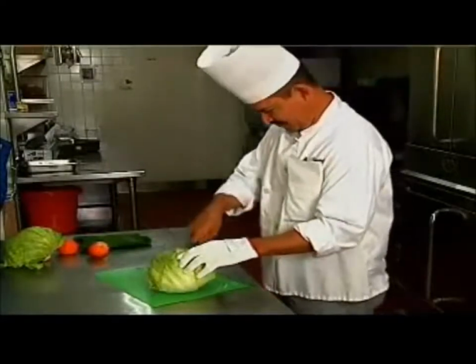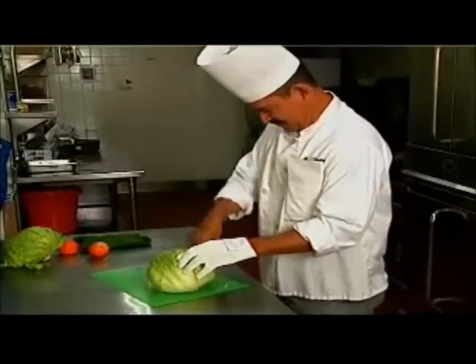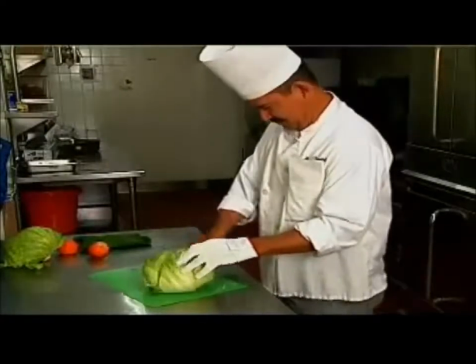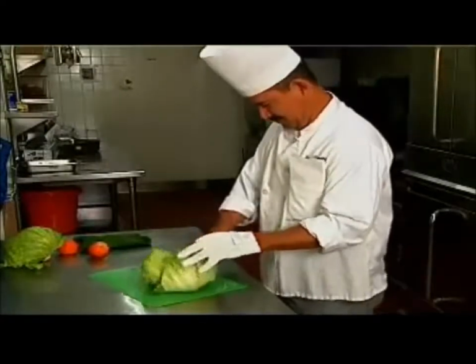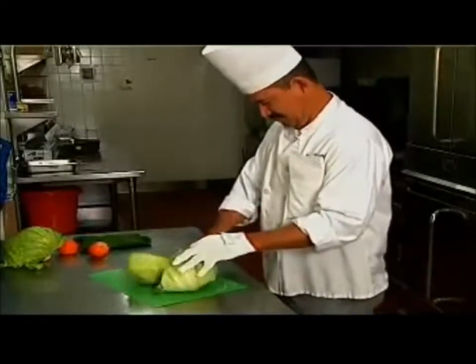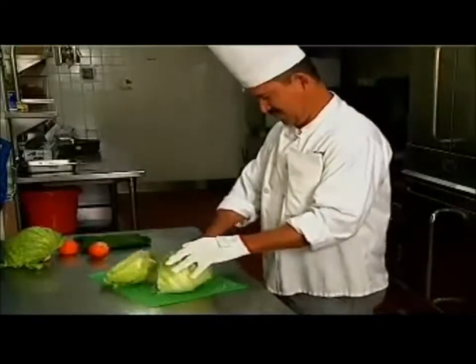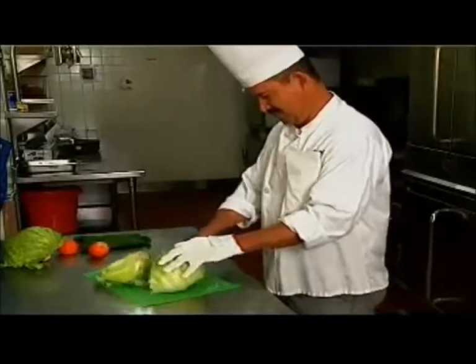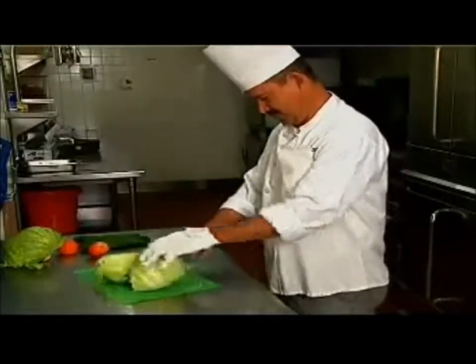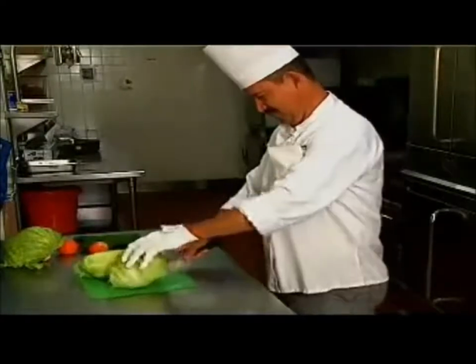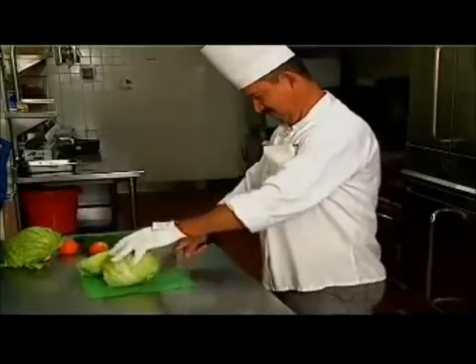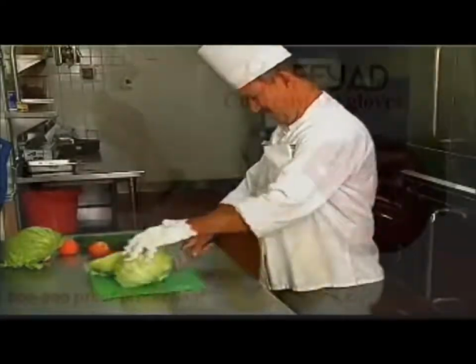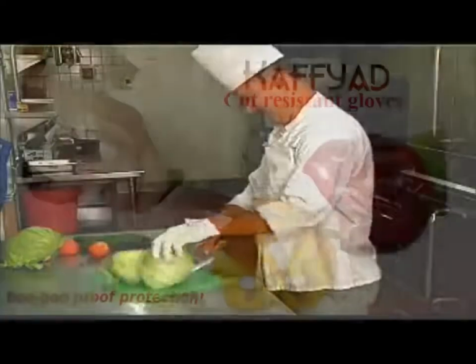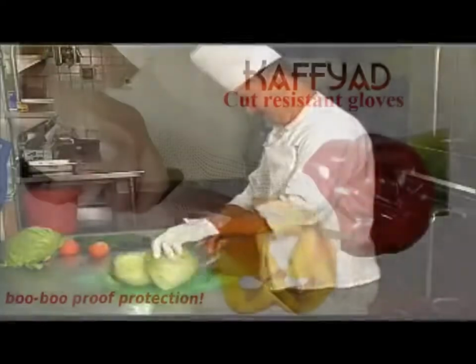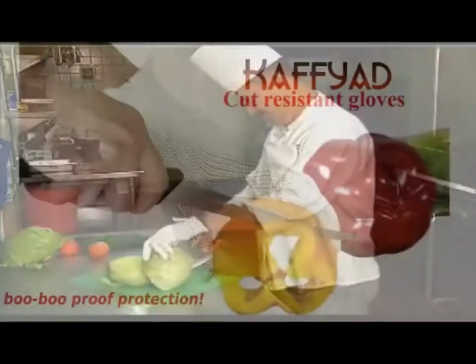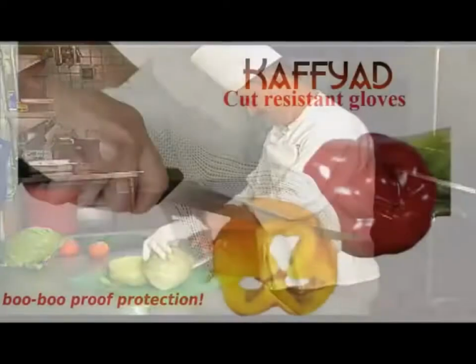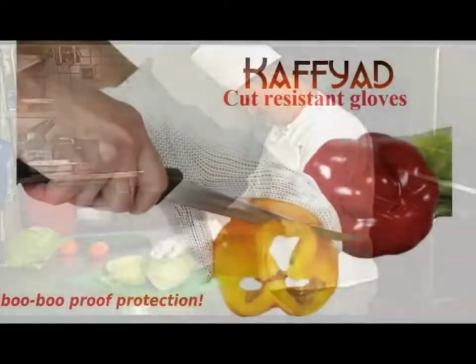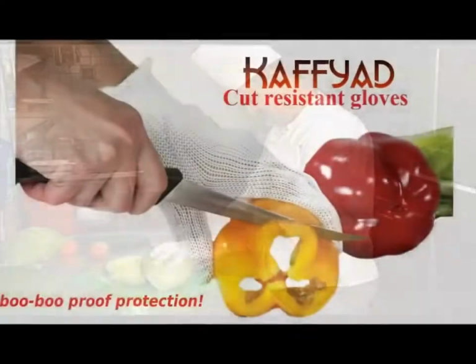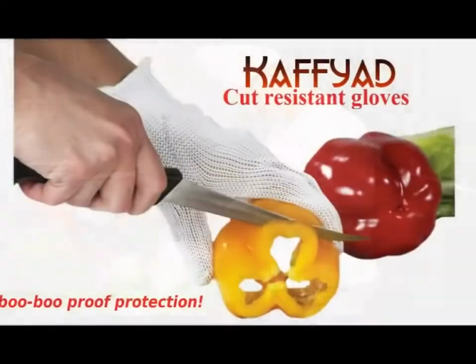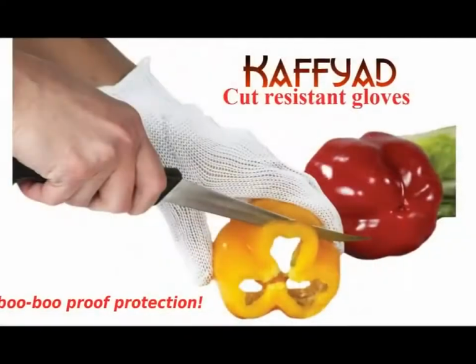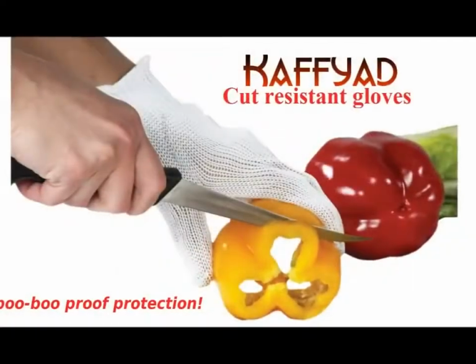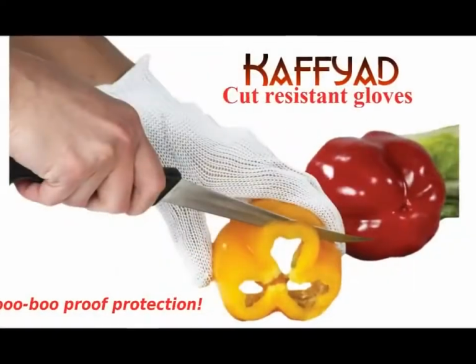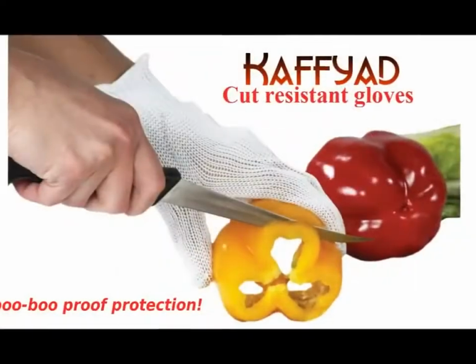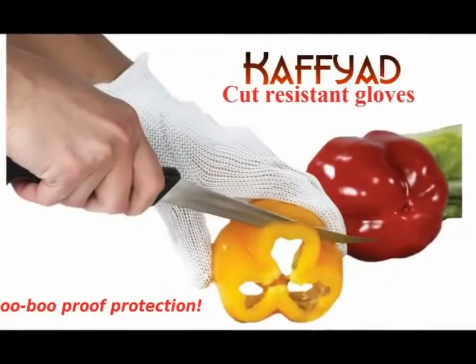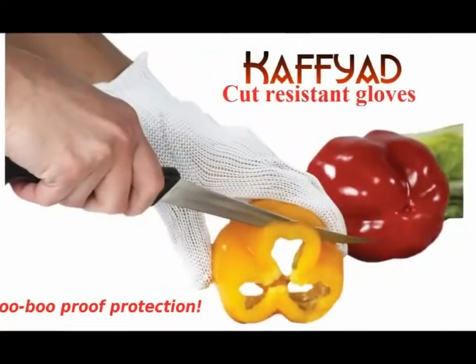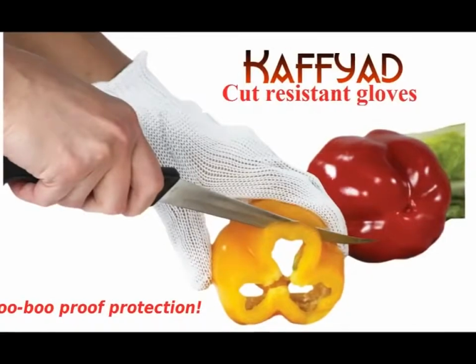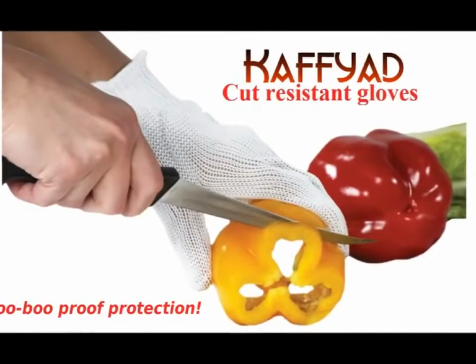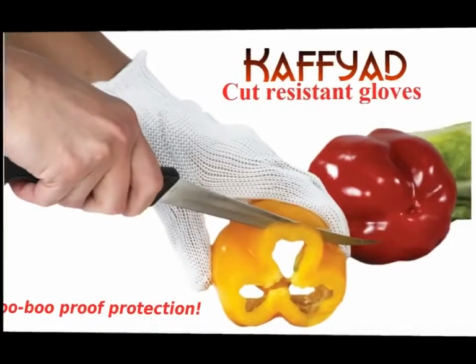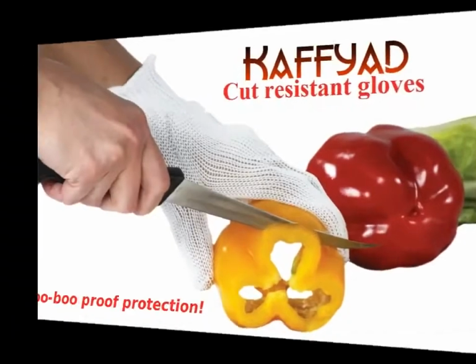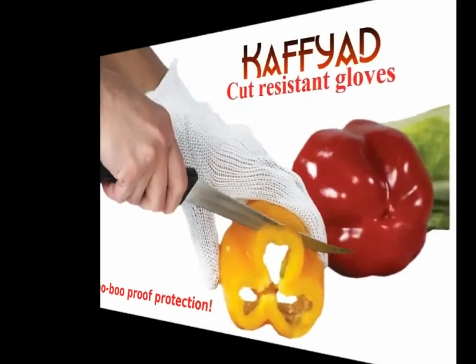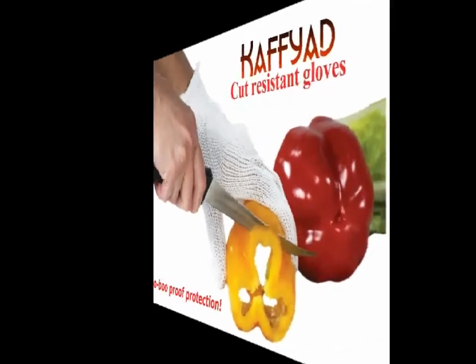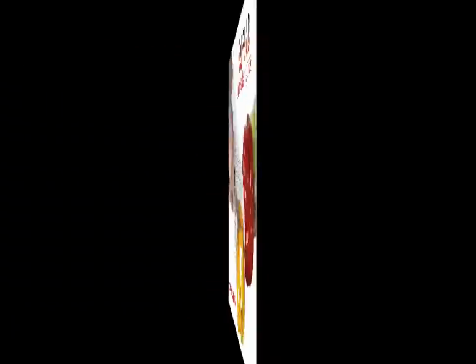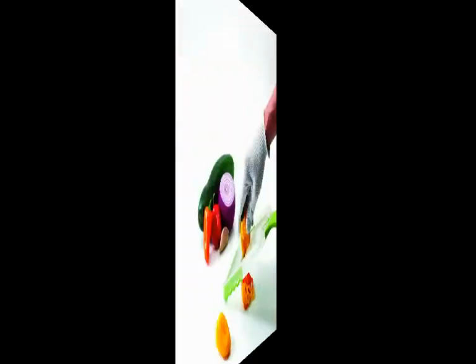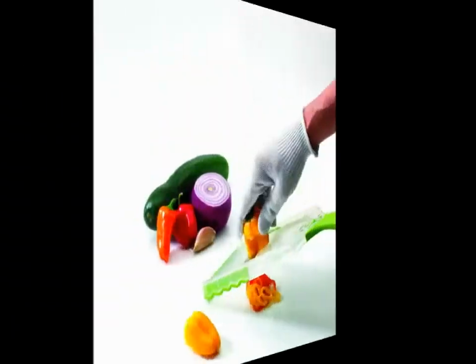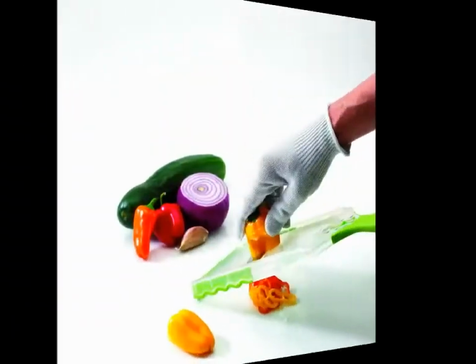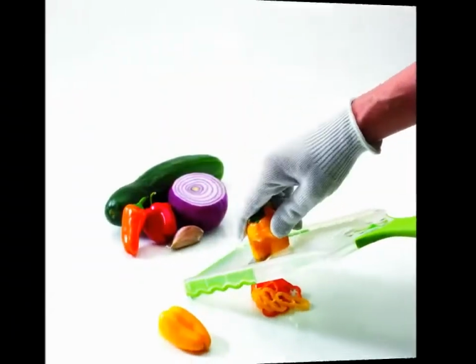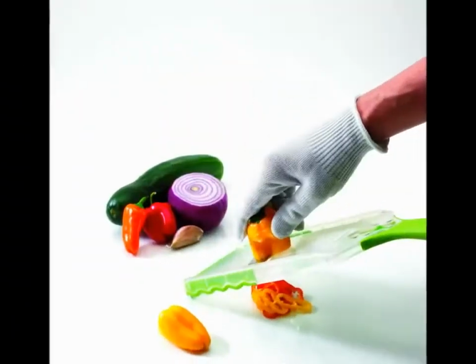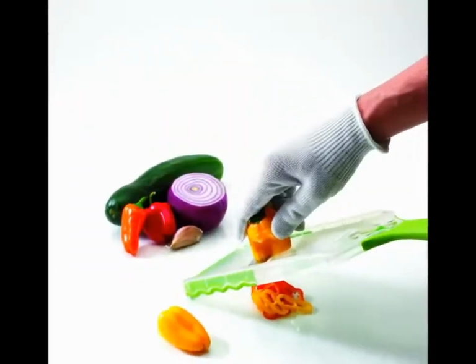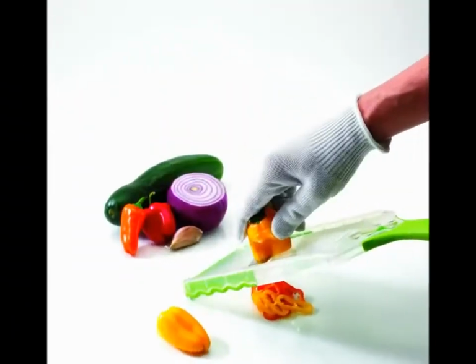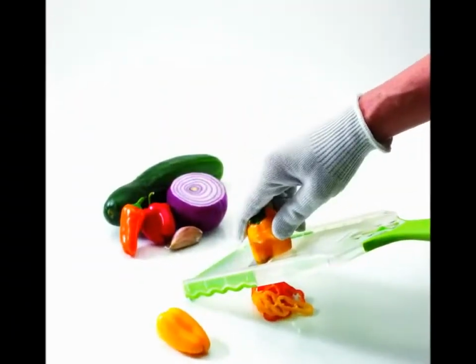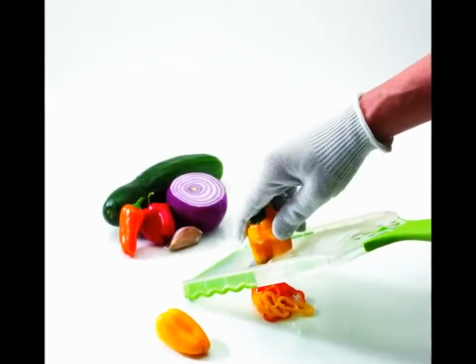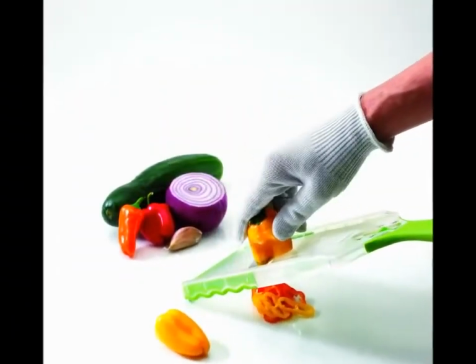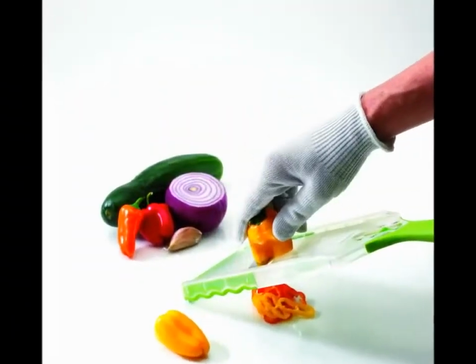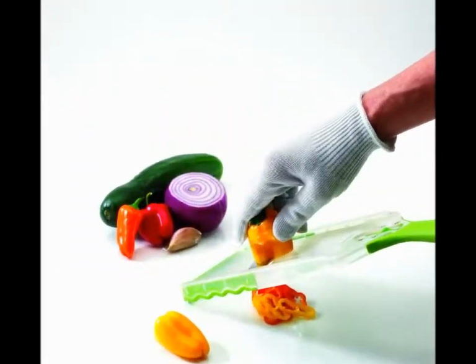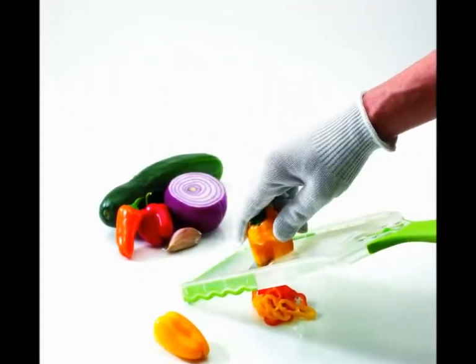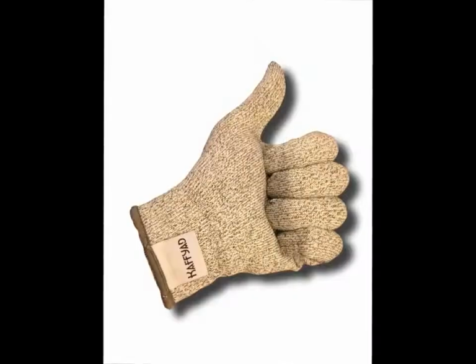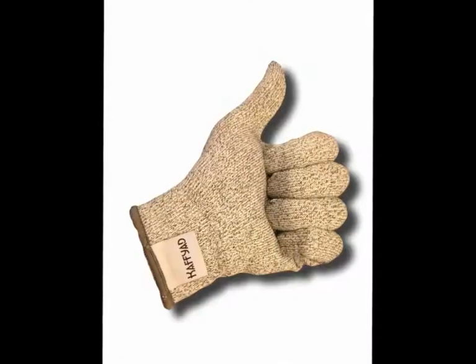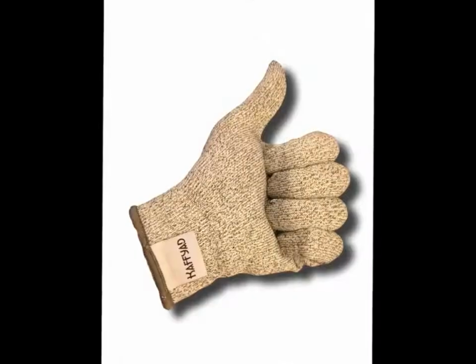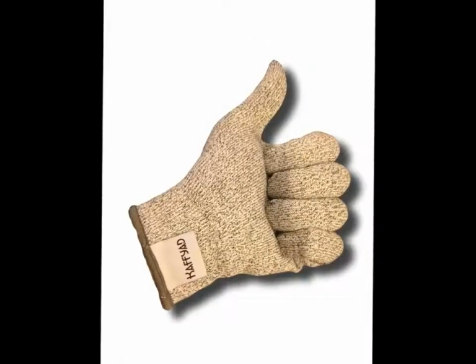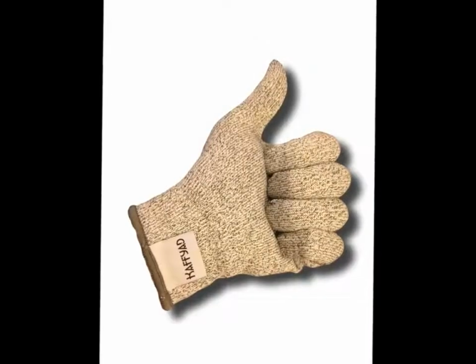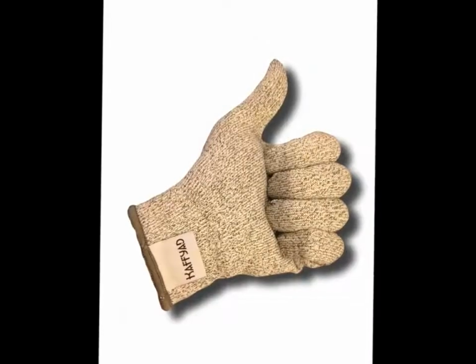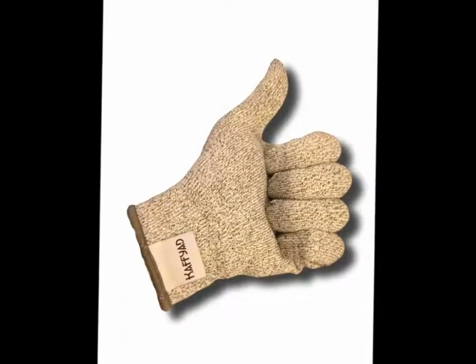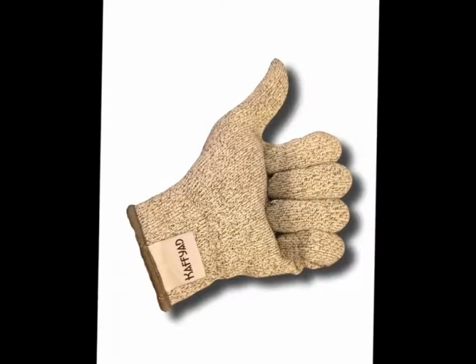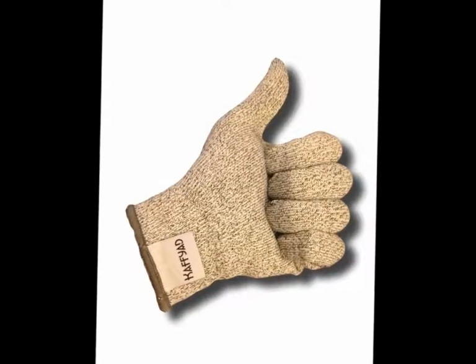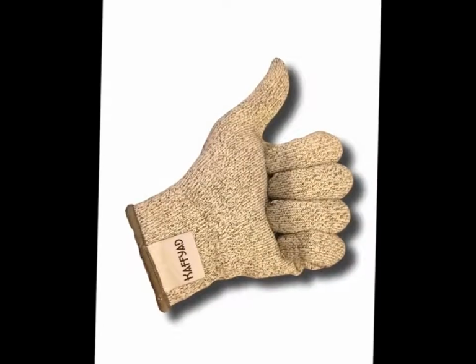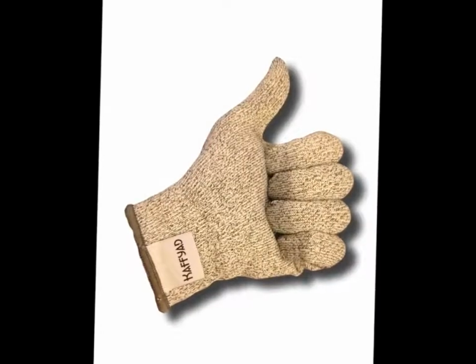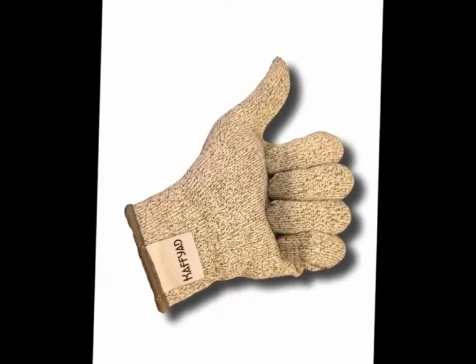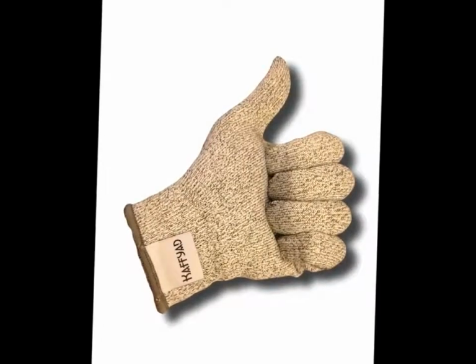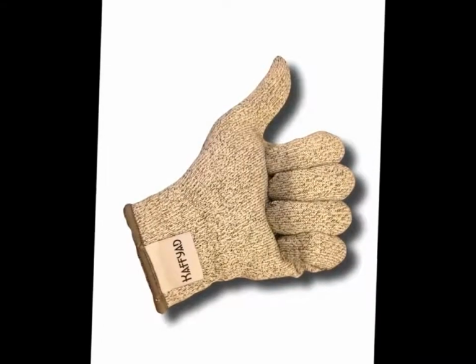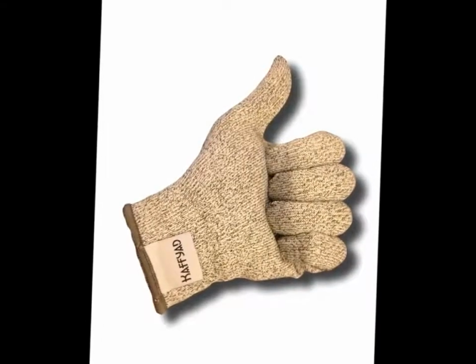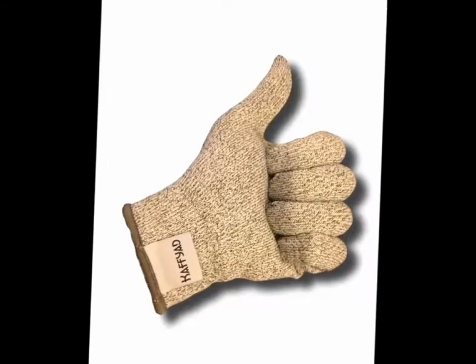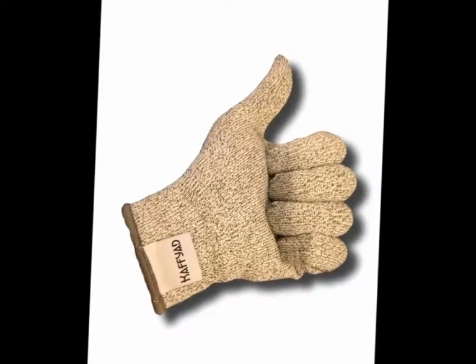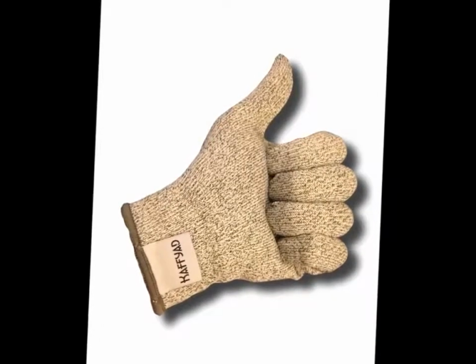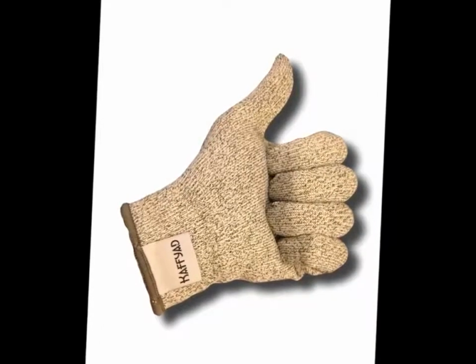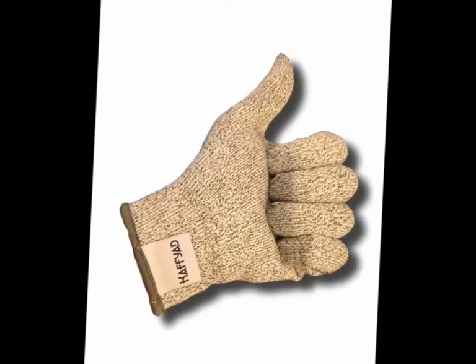So what are you waiting for? Say no to nasty cuts. Get the Kofiad Cut-Resistant Gloves today. Available on Amazon.com.